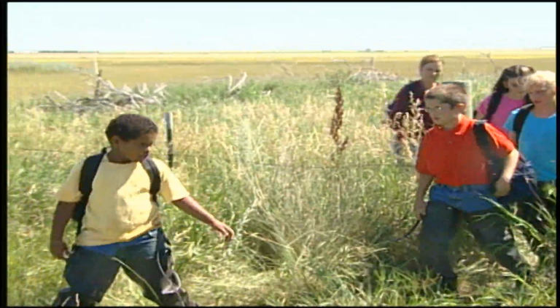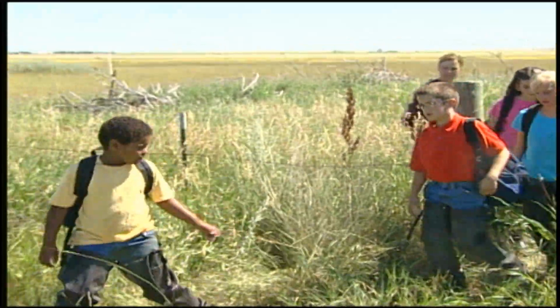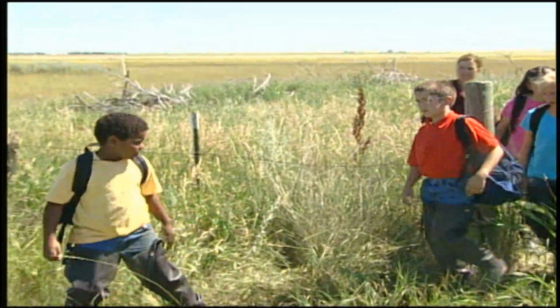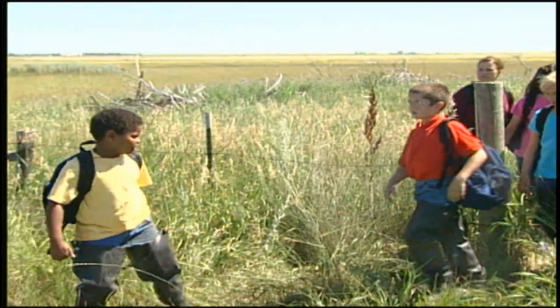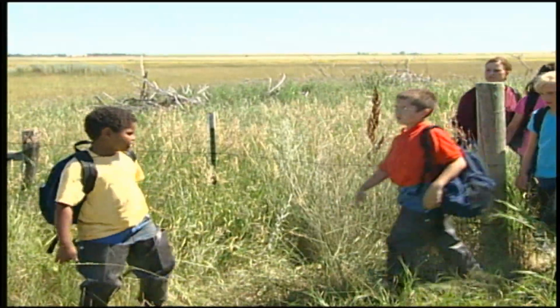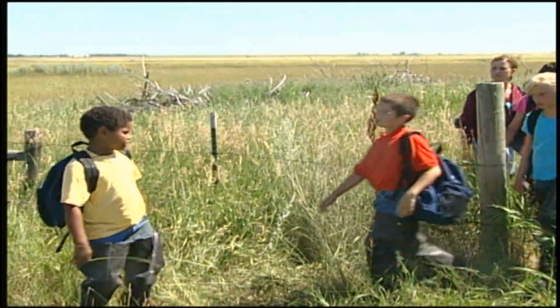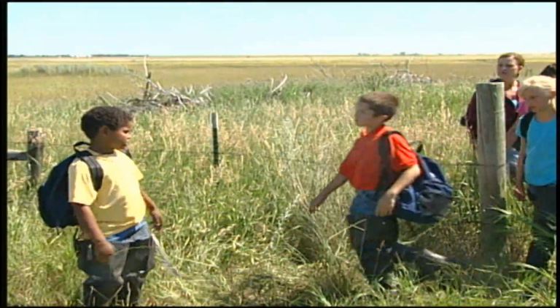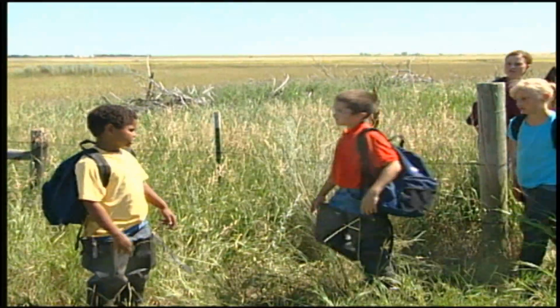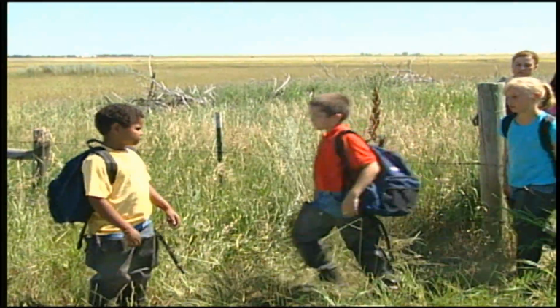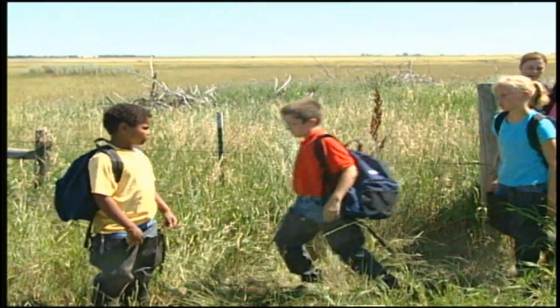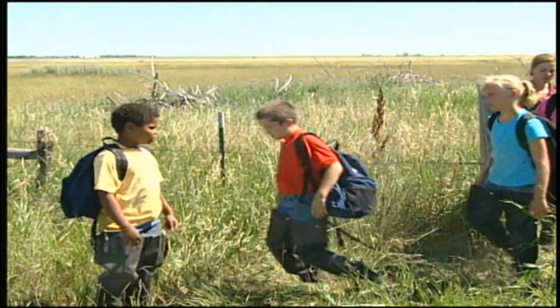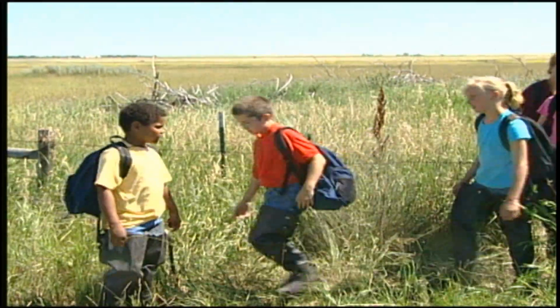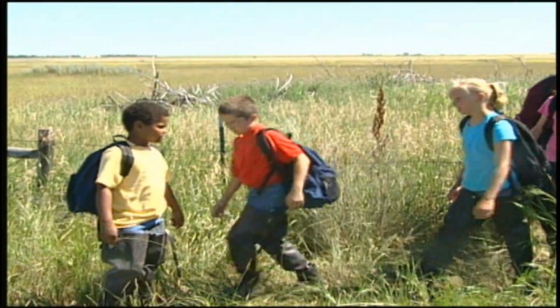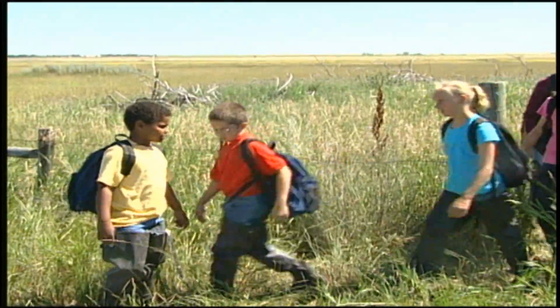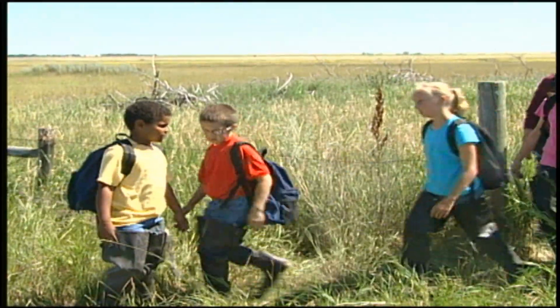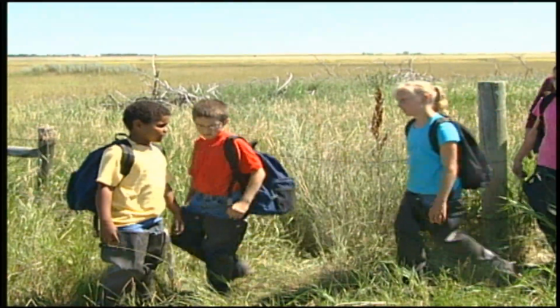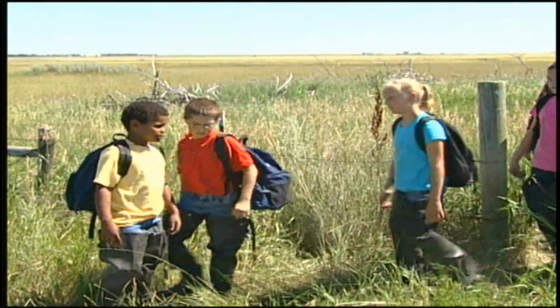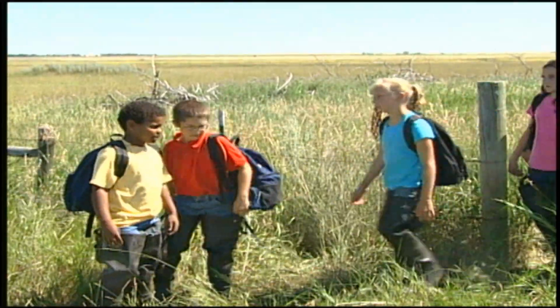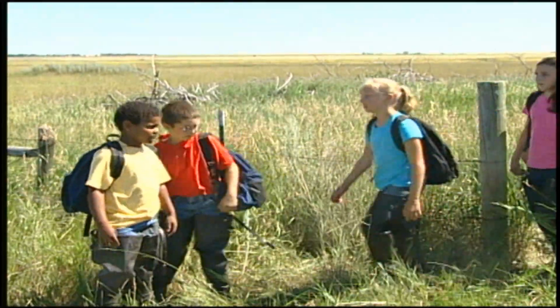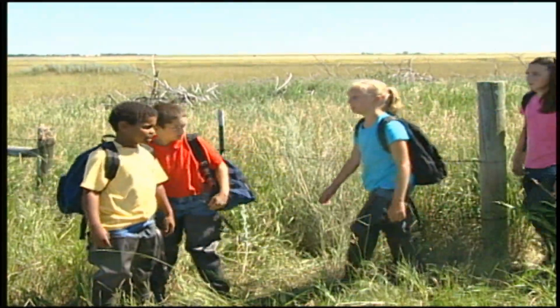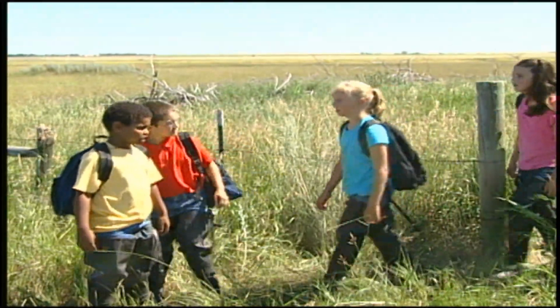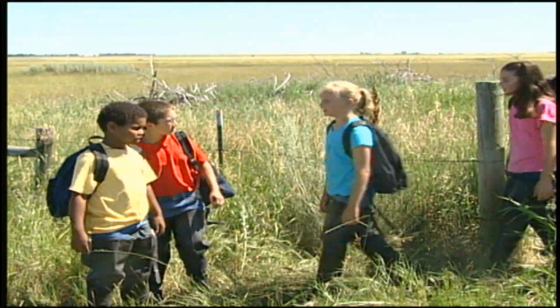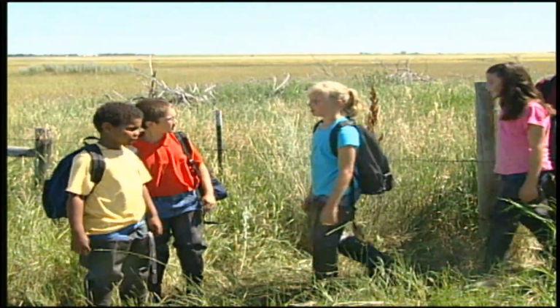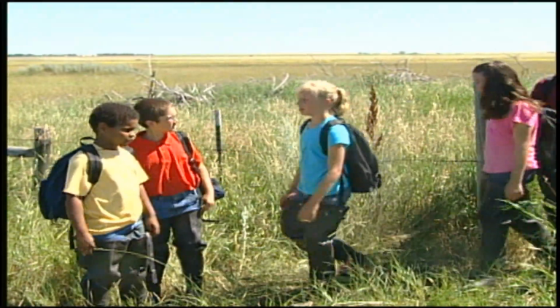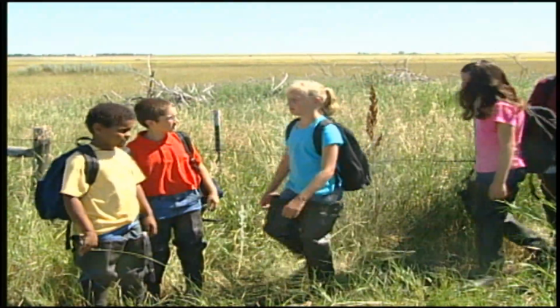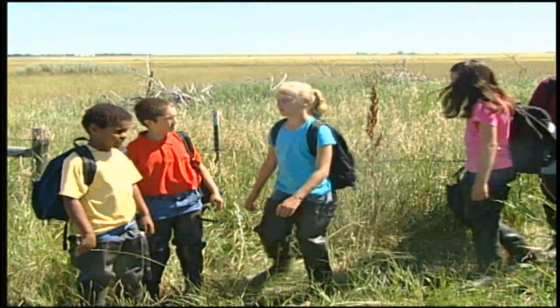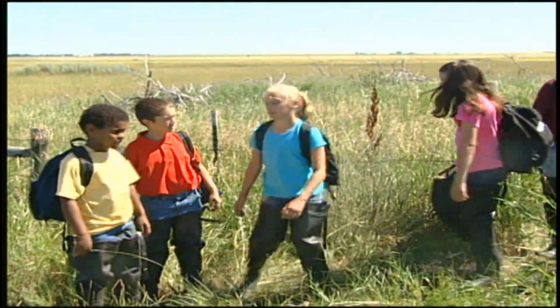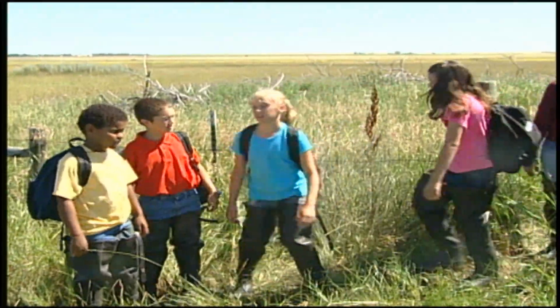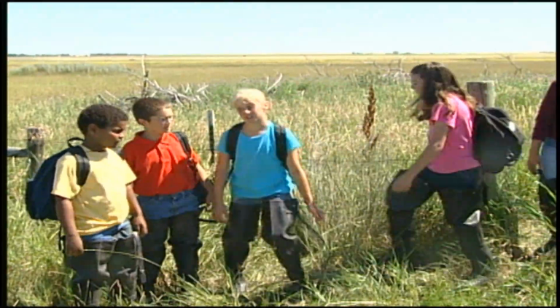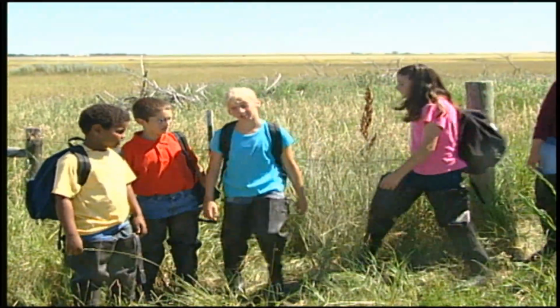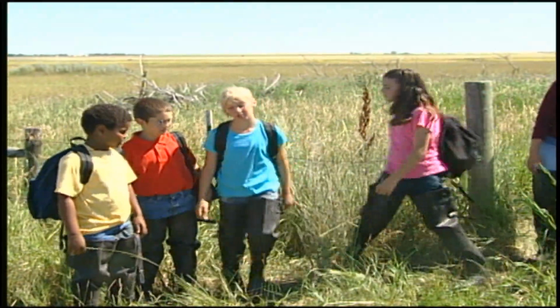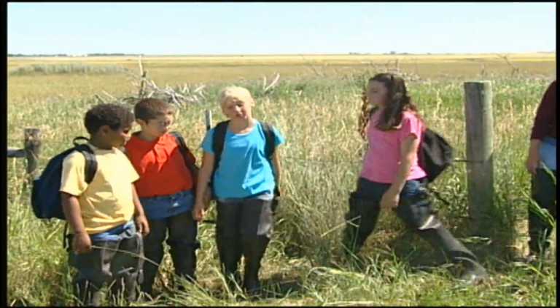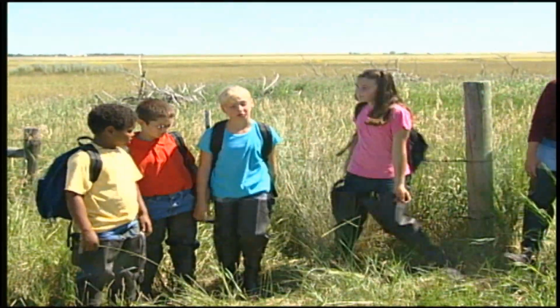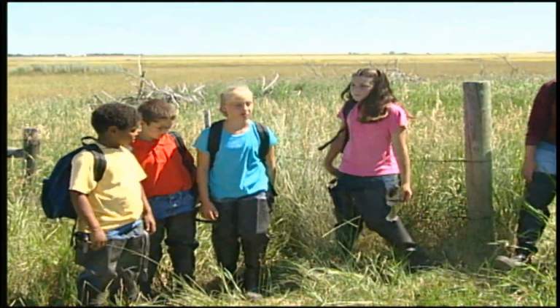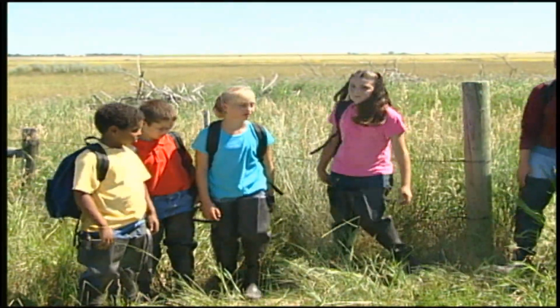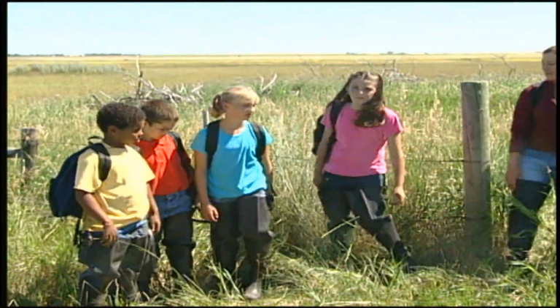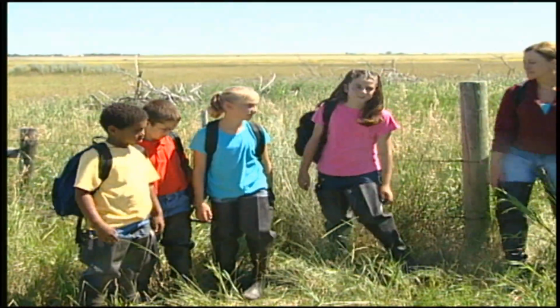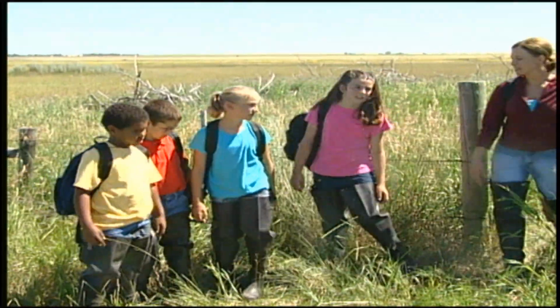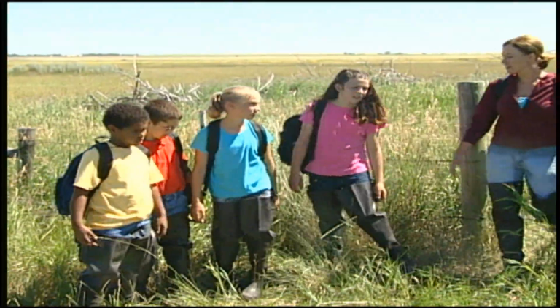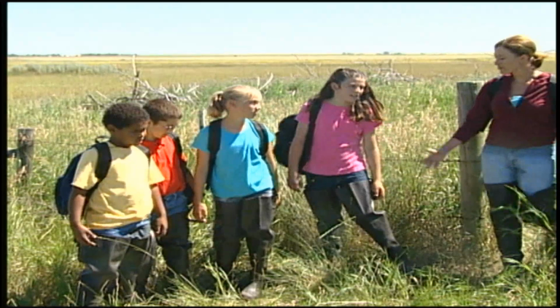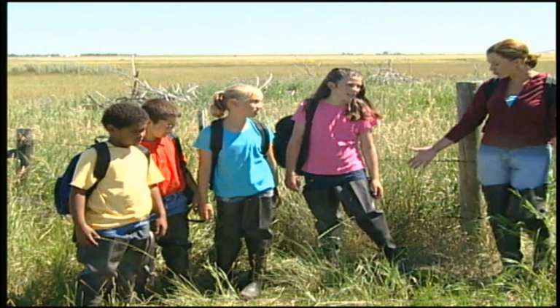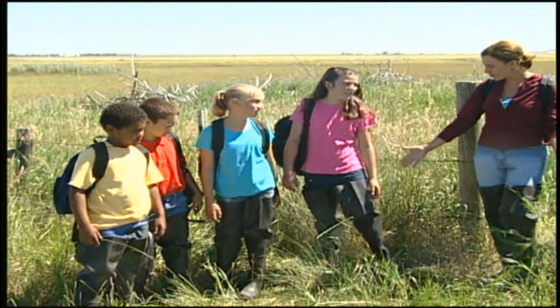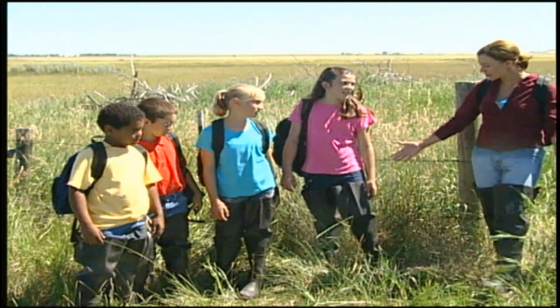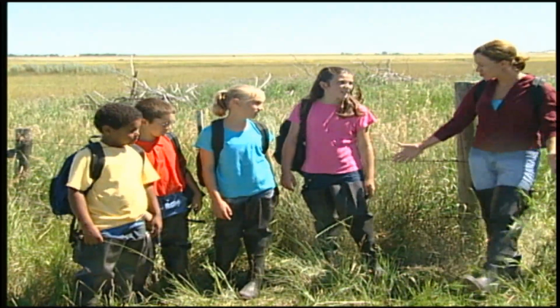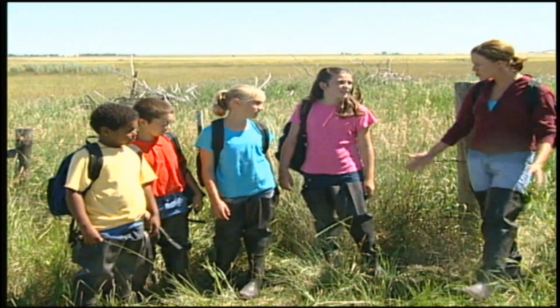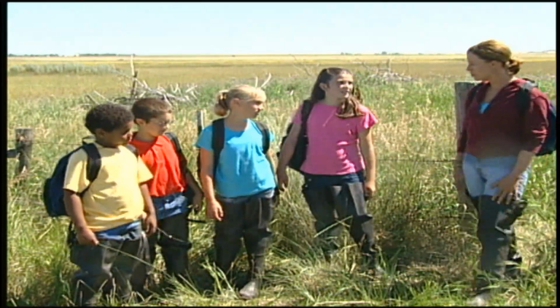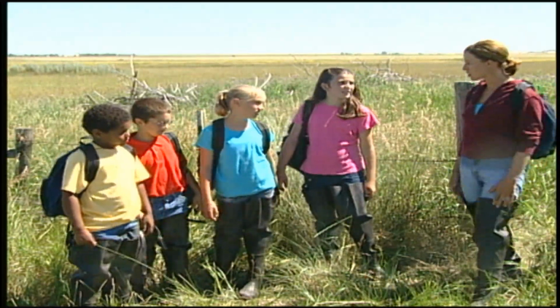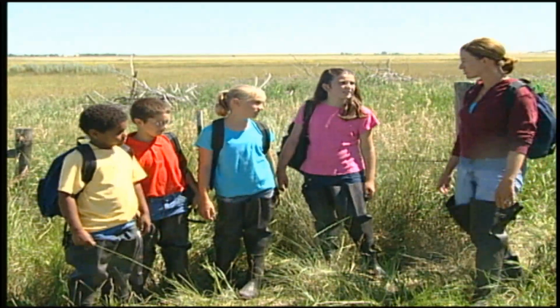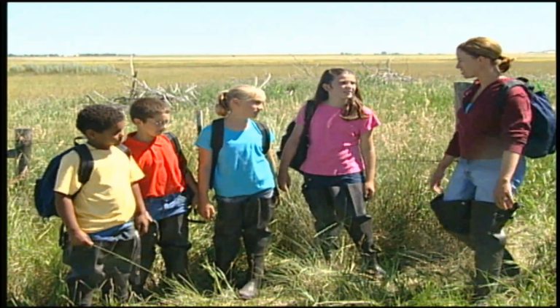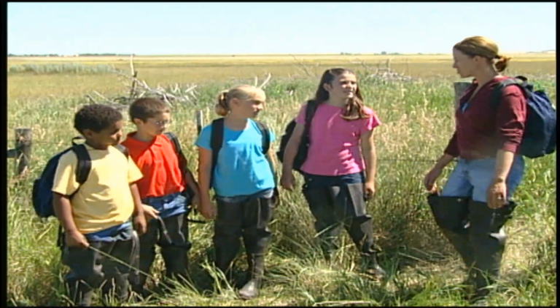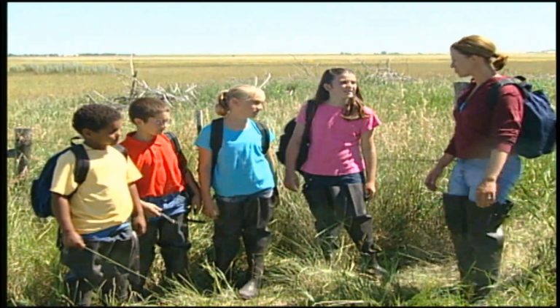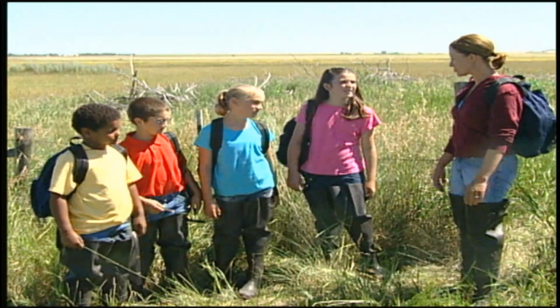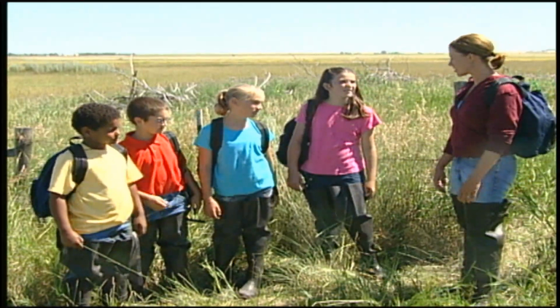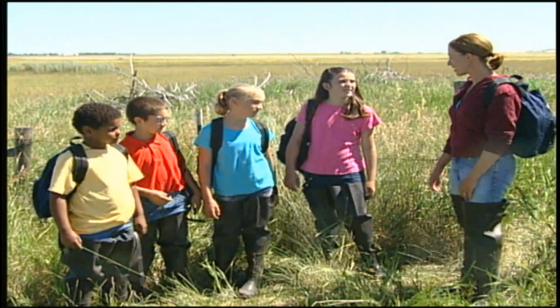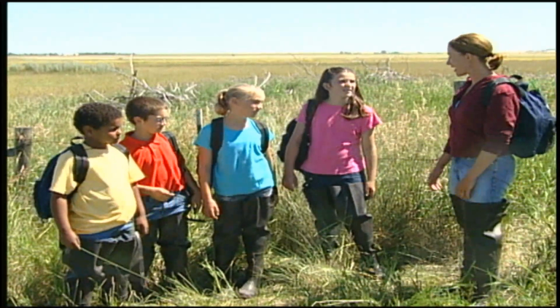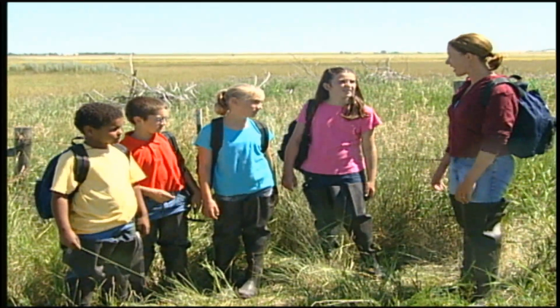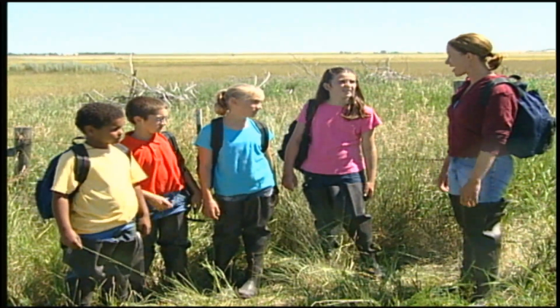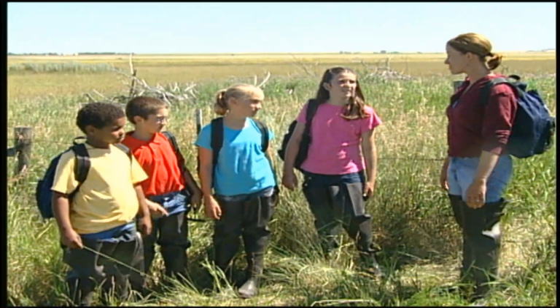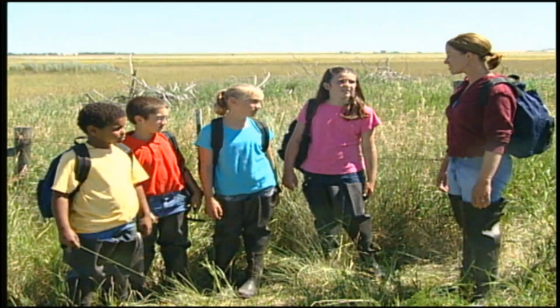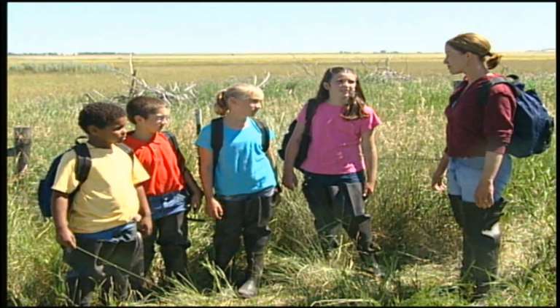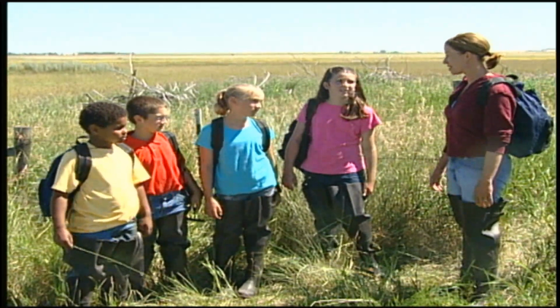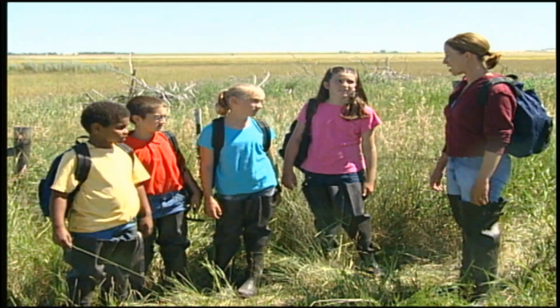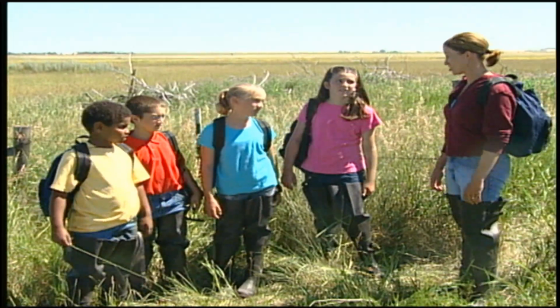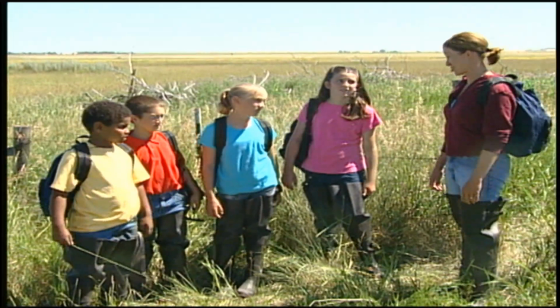Wetlands are also great places to spend time with your family hunting and fishing or taking really cool pictures. All this exploring has made me hungry. Me too. Well, let's take off our waders, put our tennis shoes on, and have some lunch.